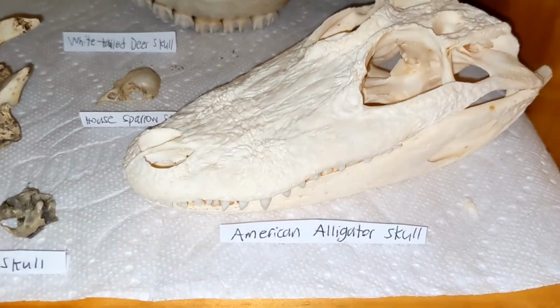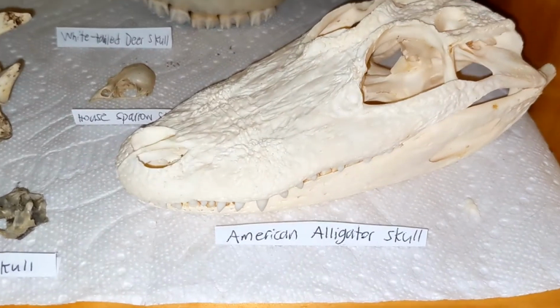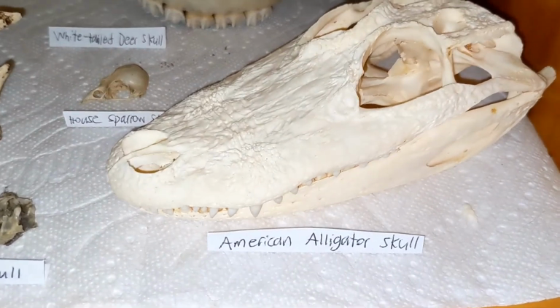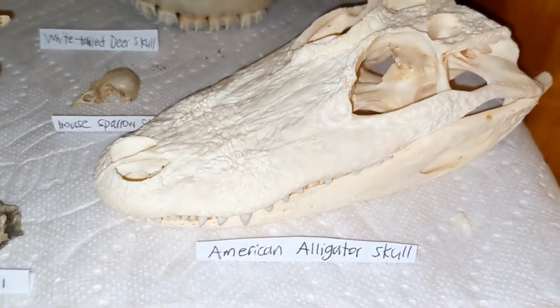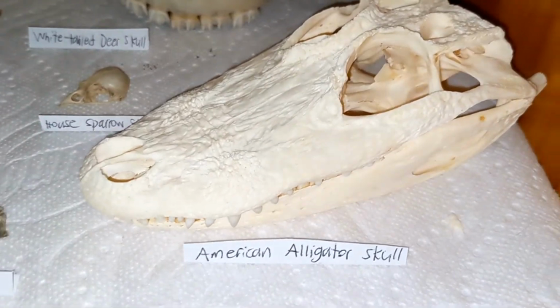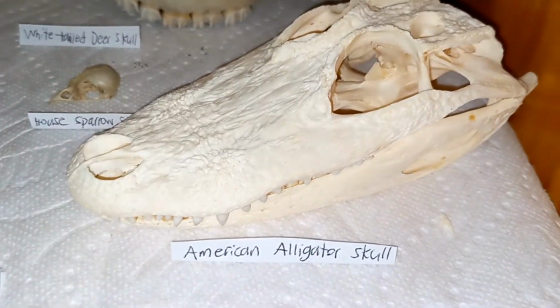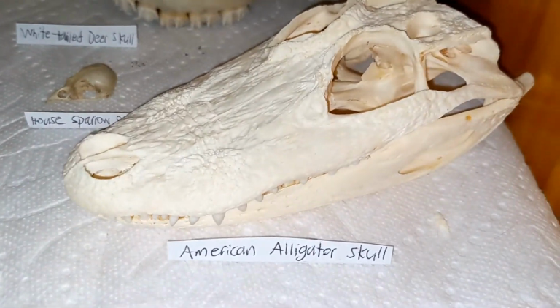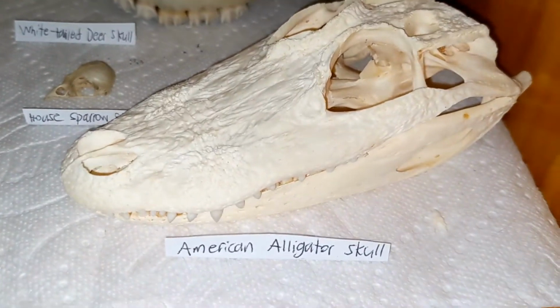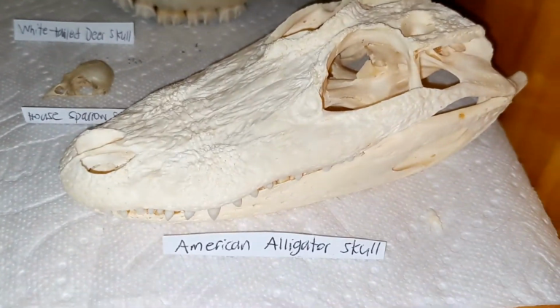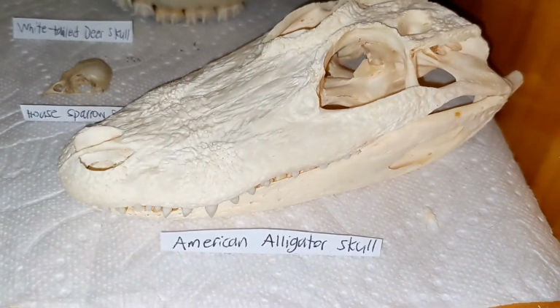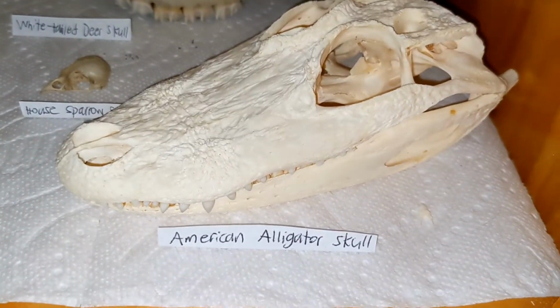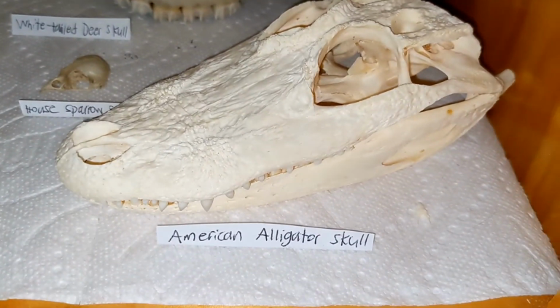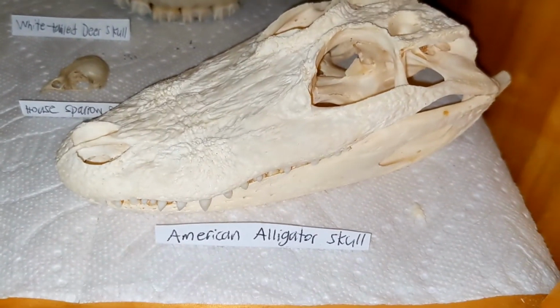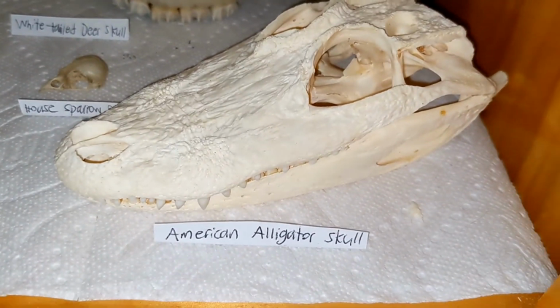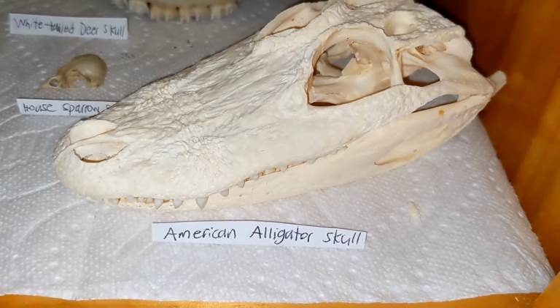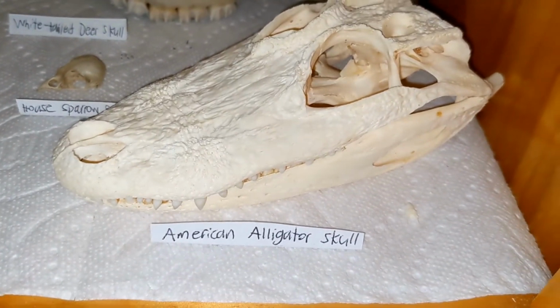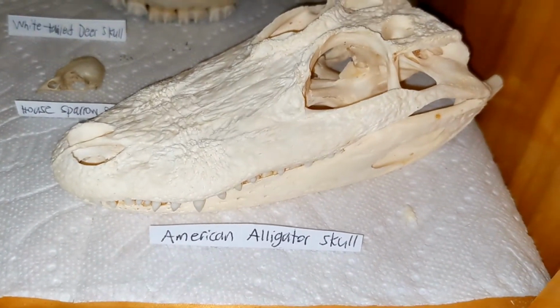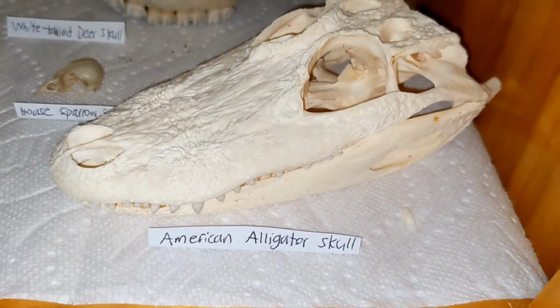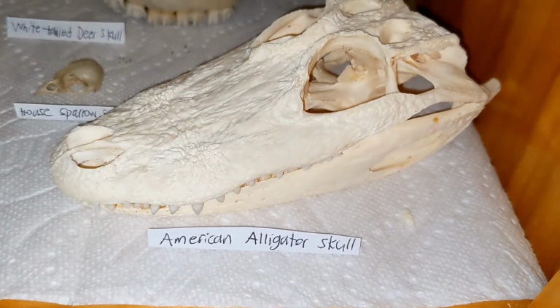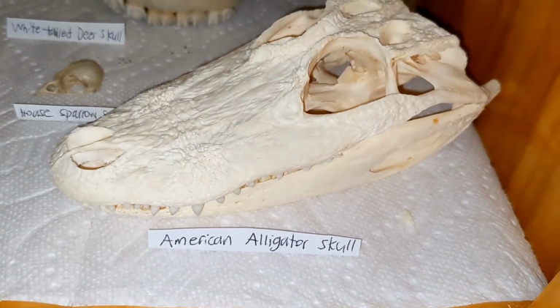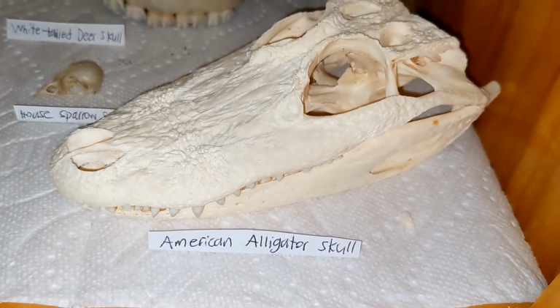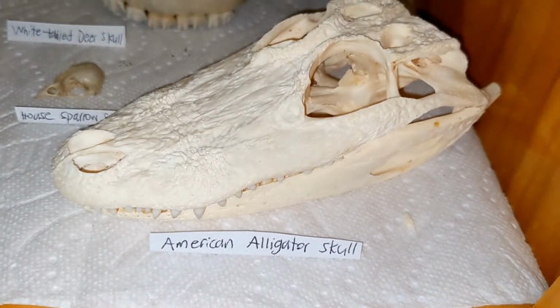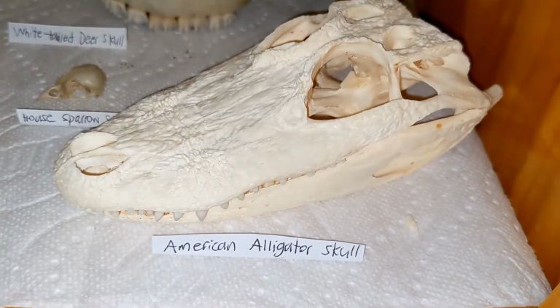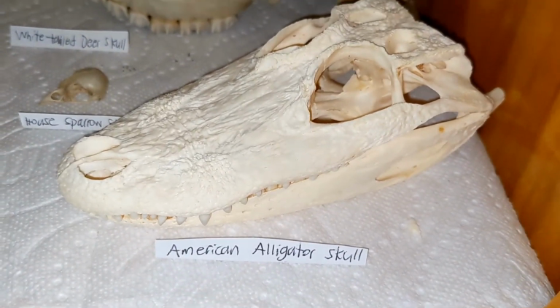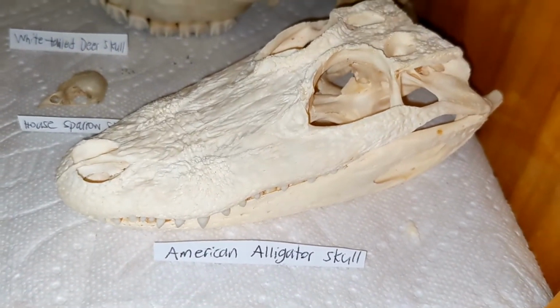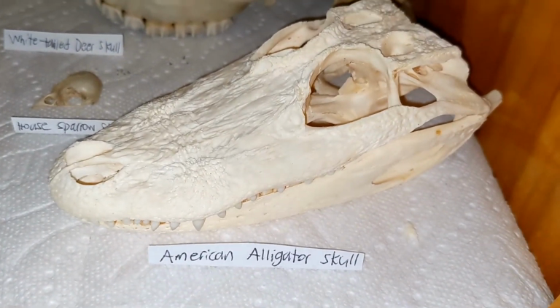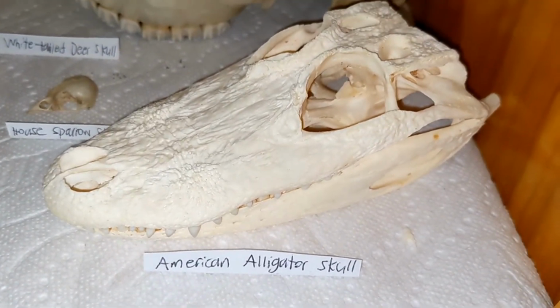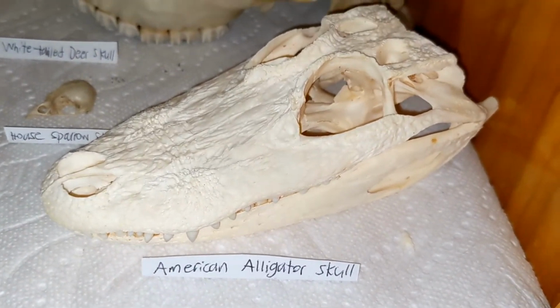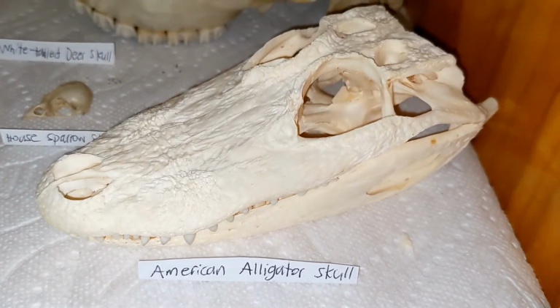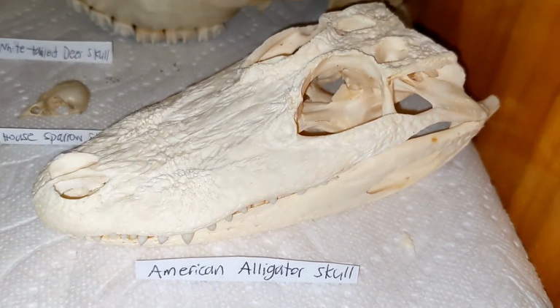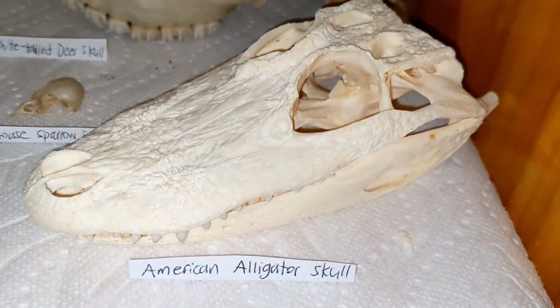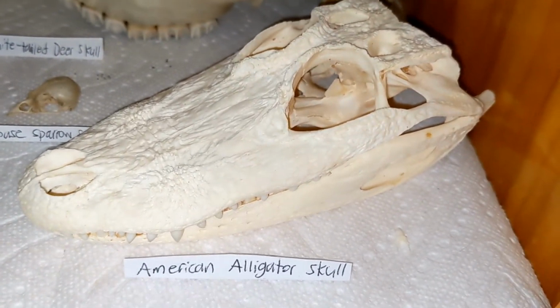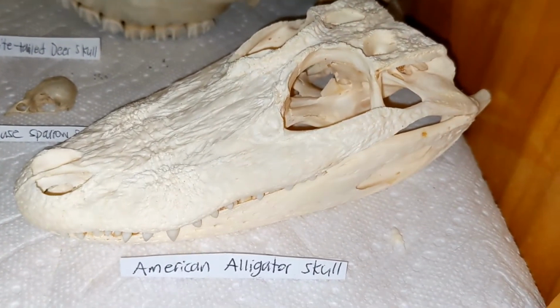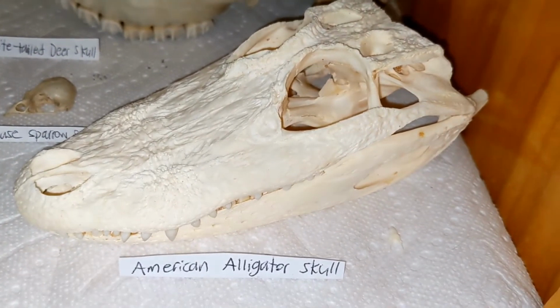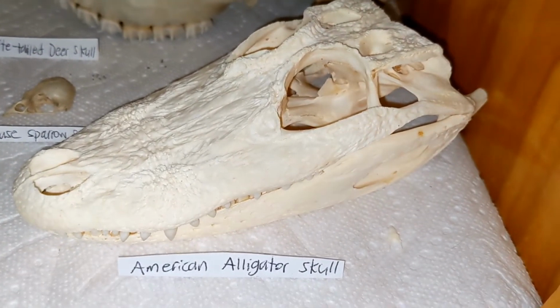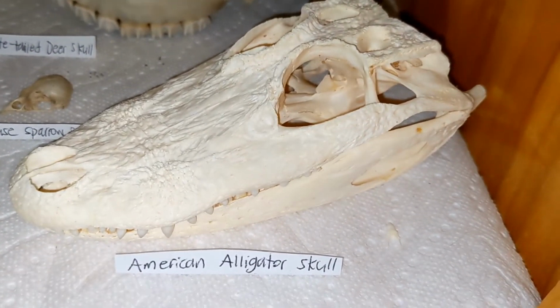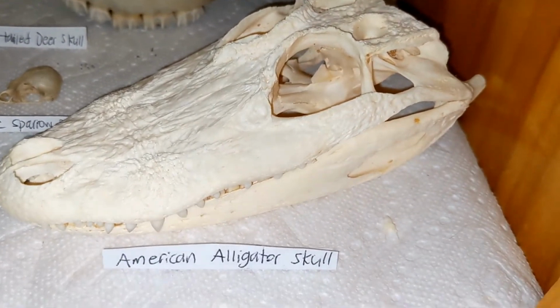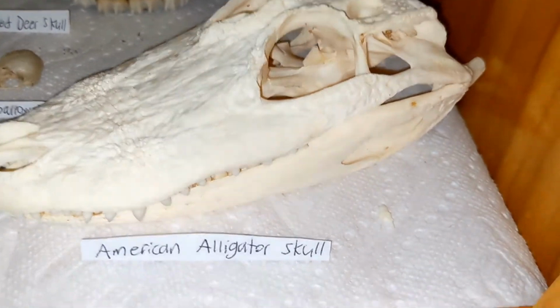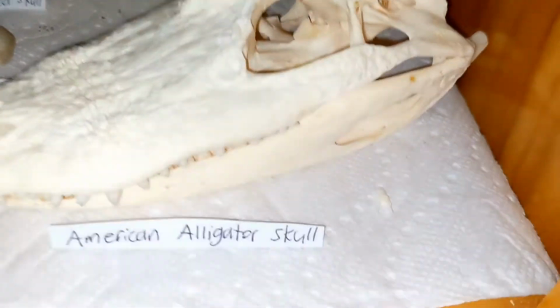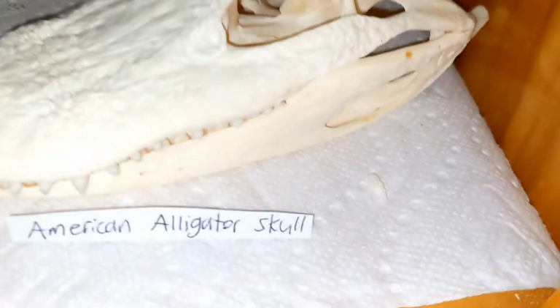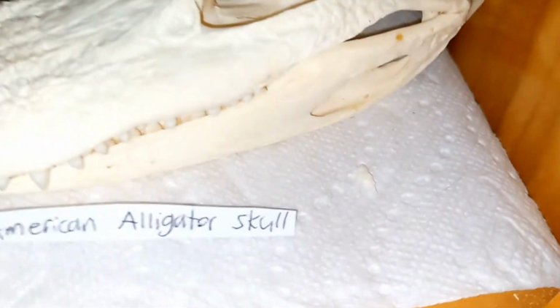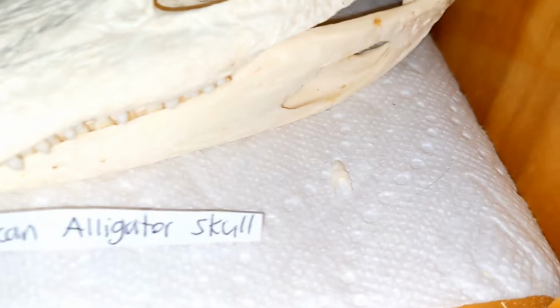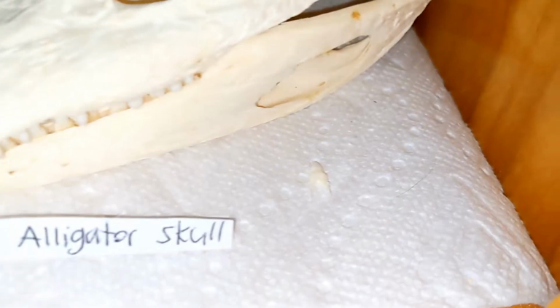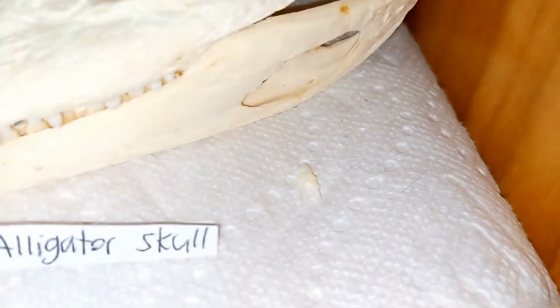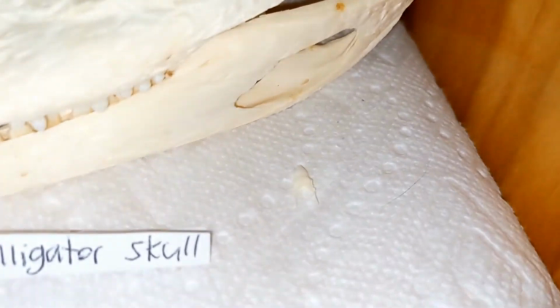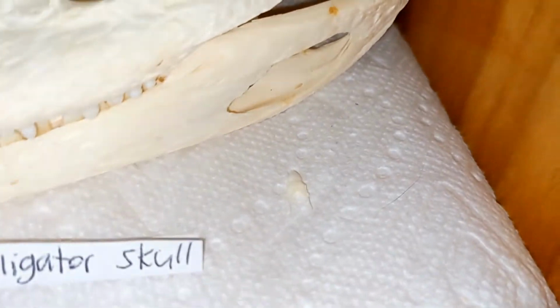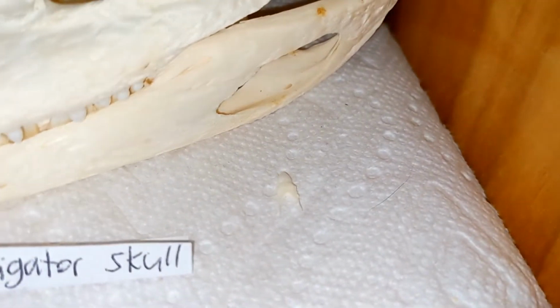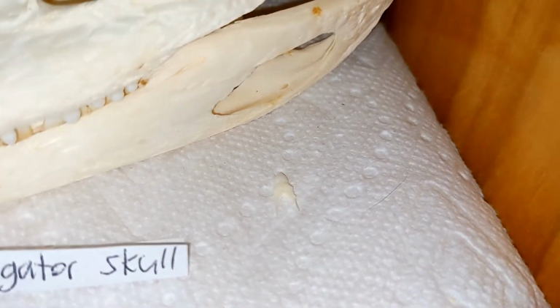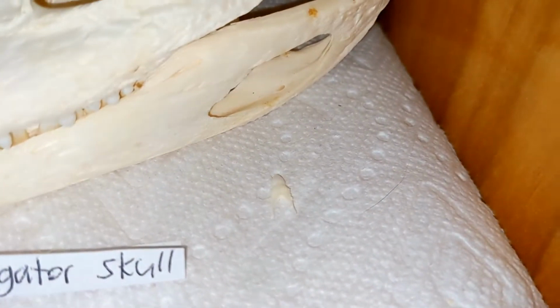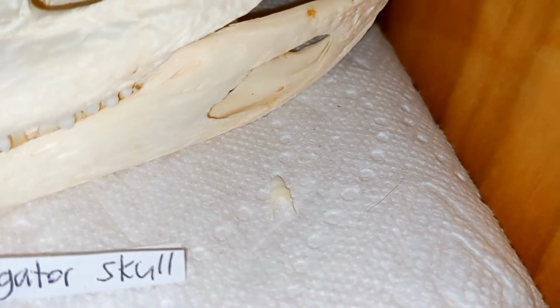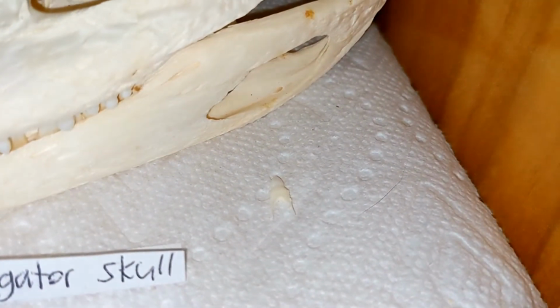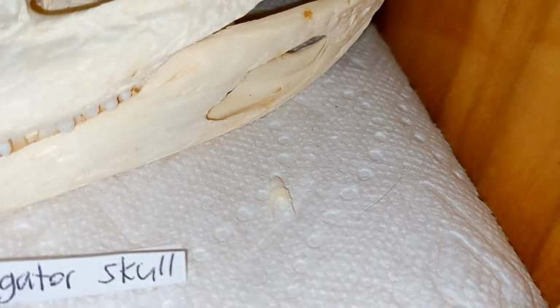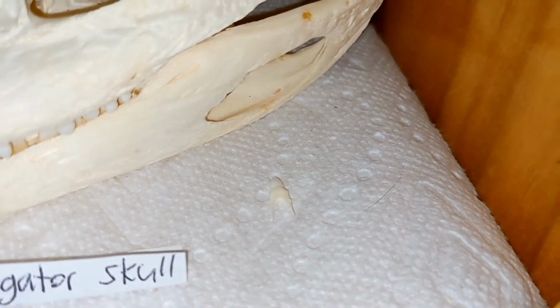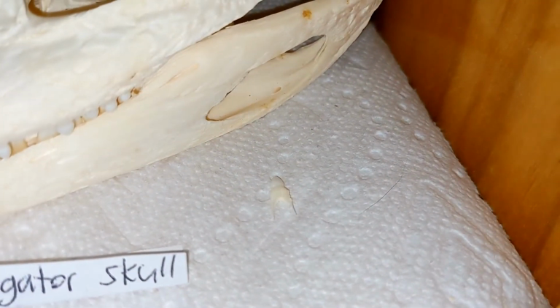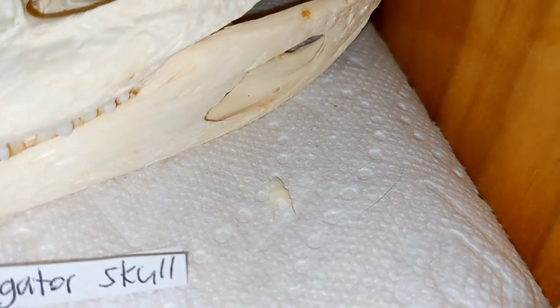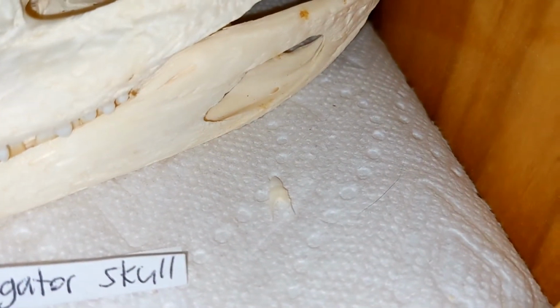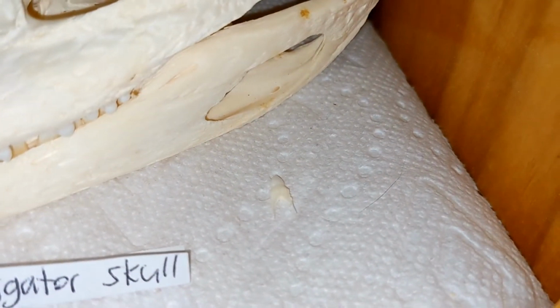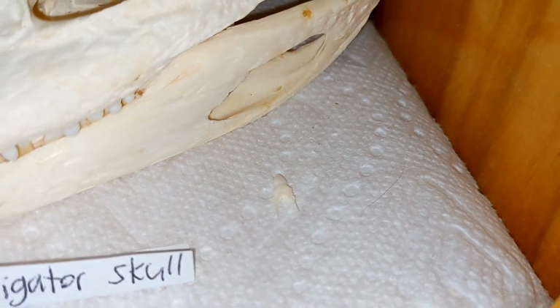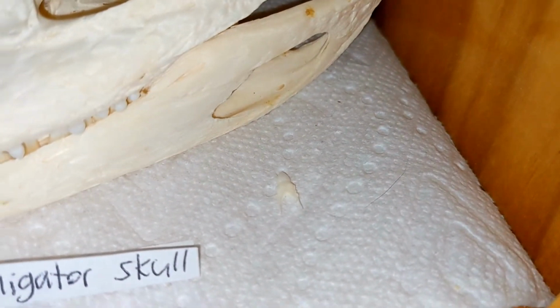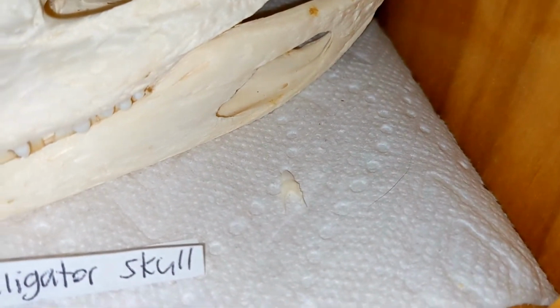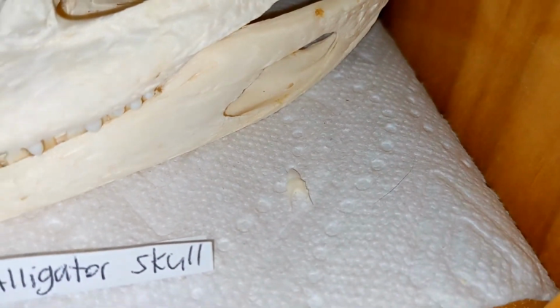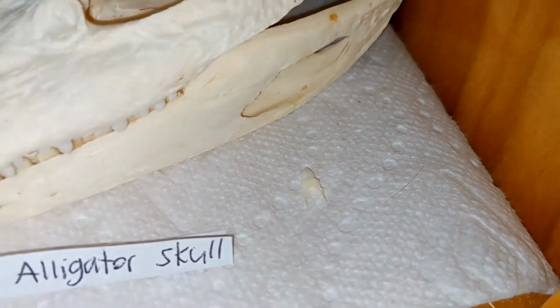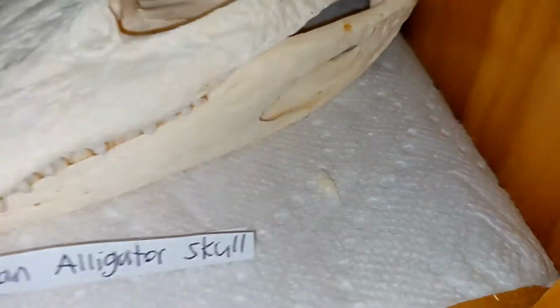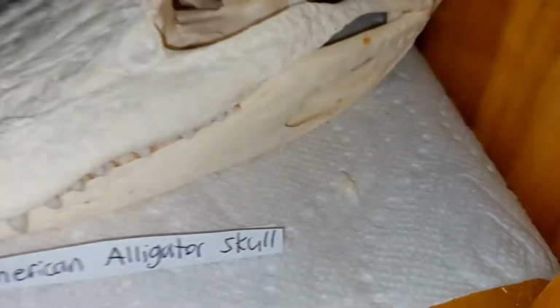So first we have the skull of an American alligator. There's a tooth right here too that was loose.